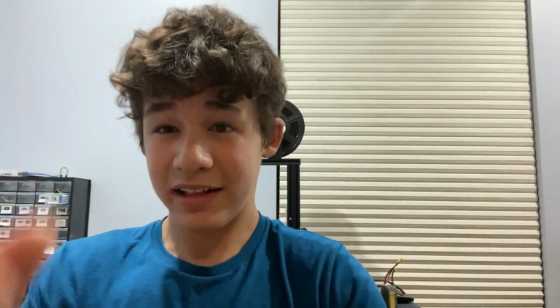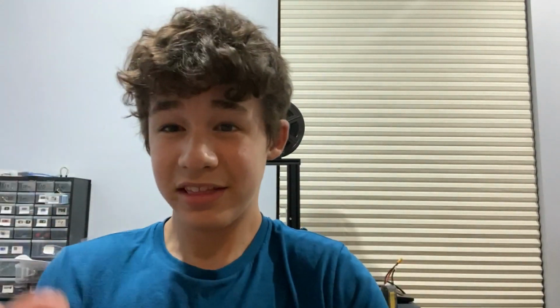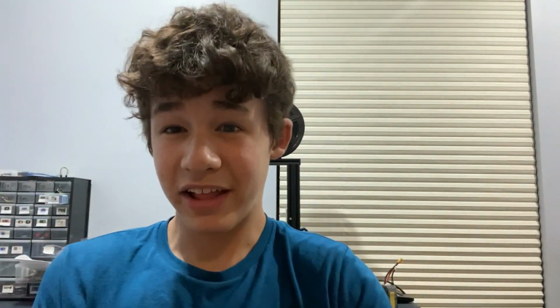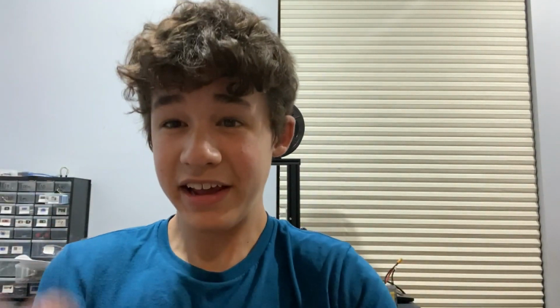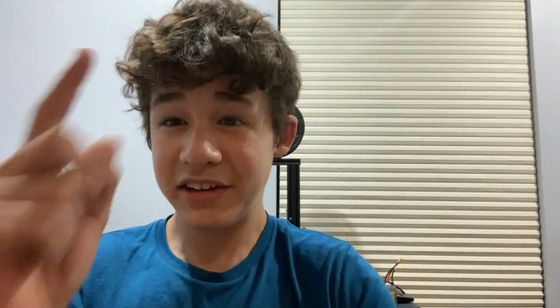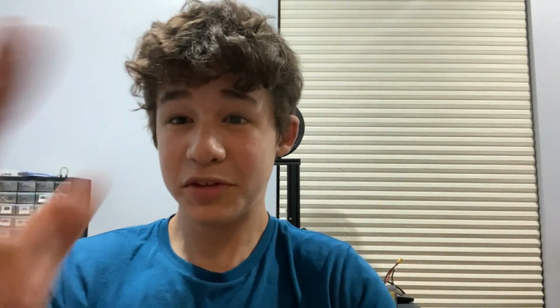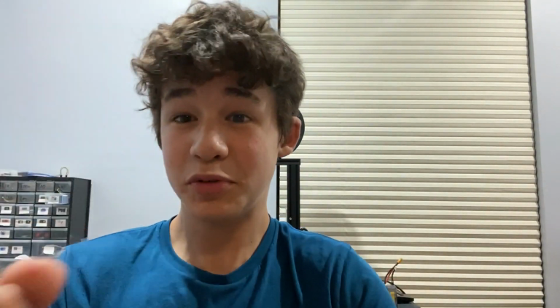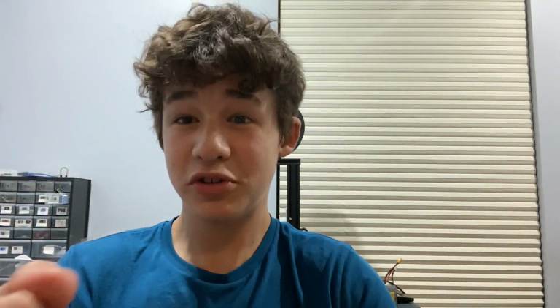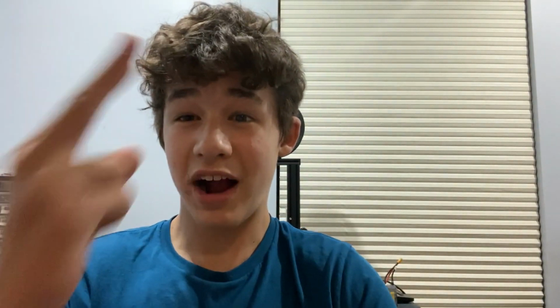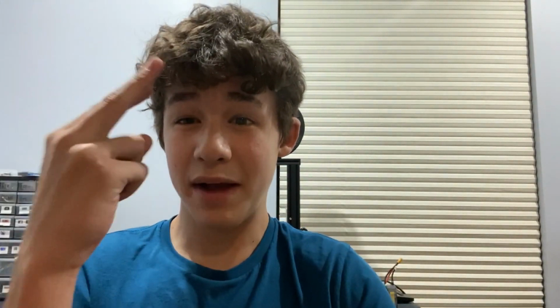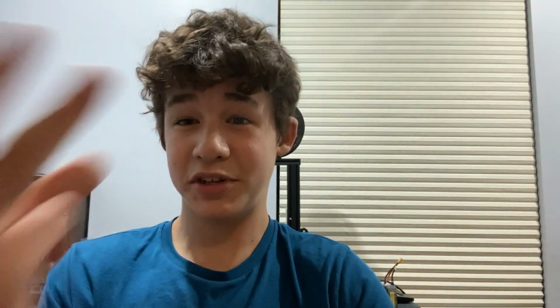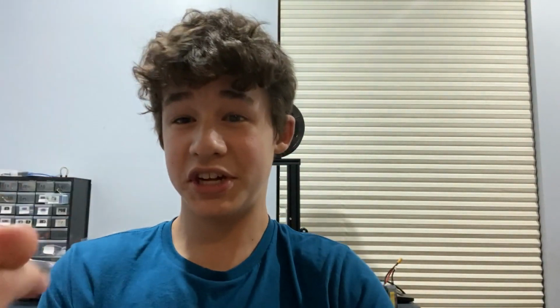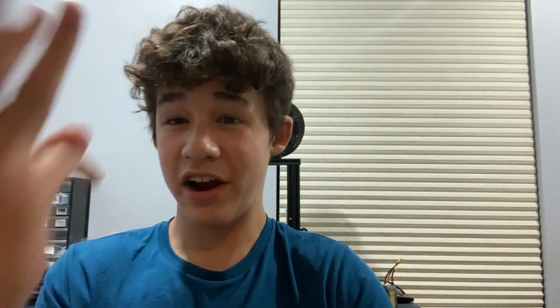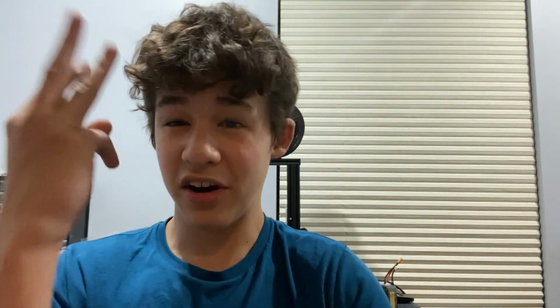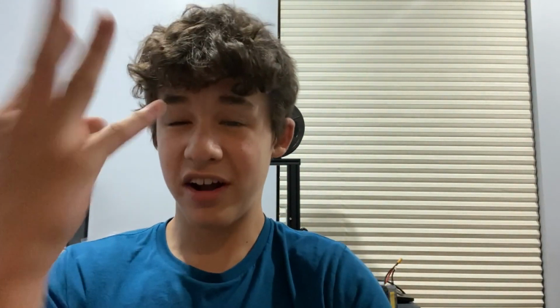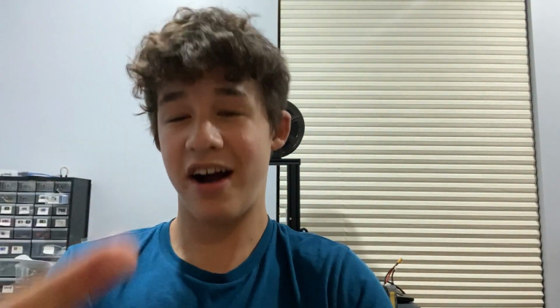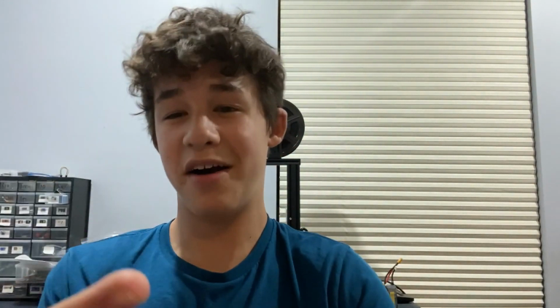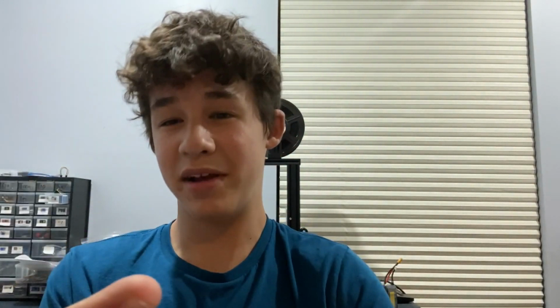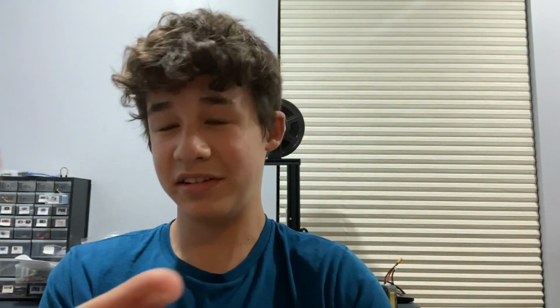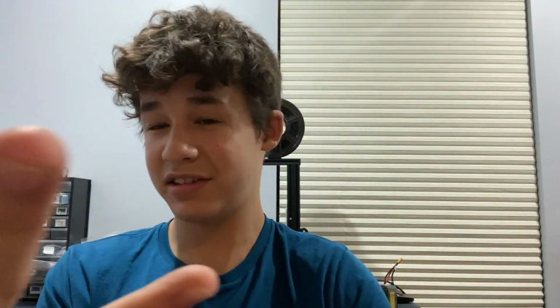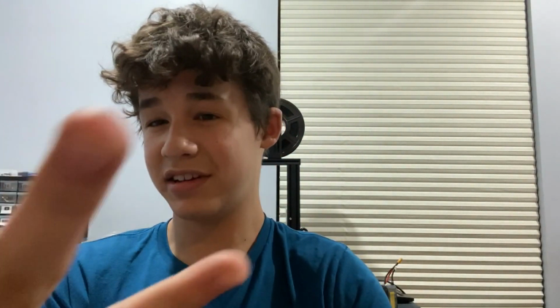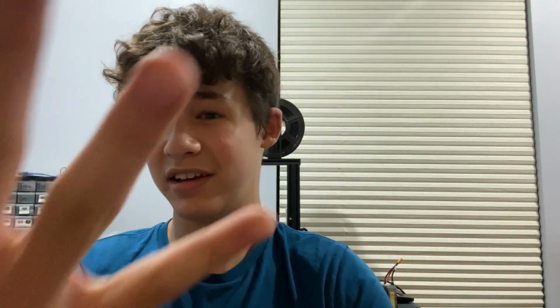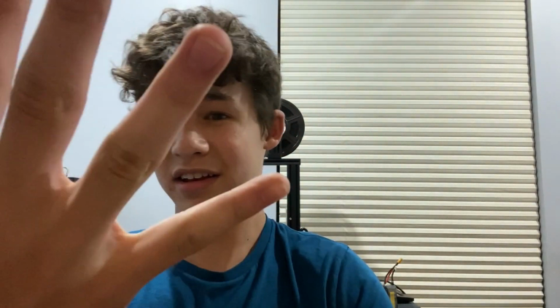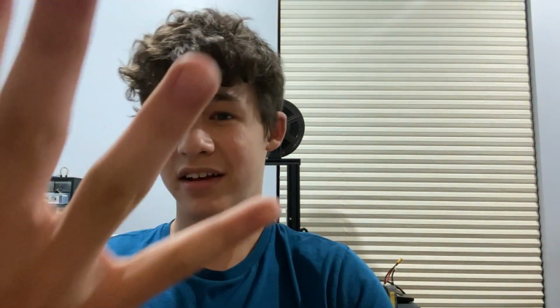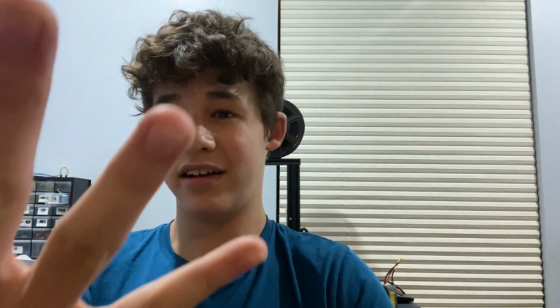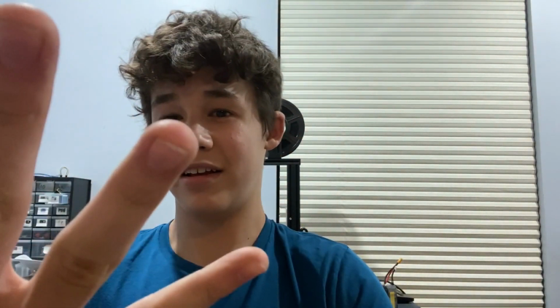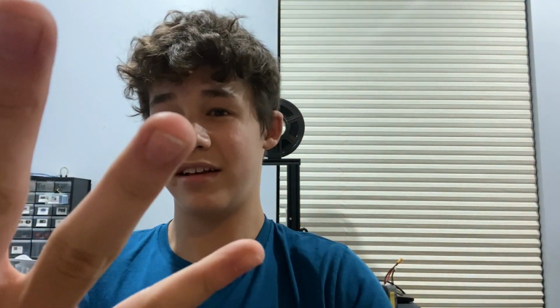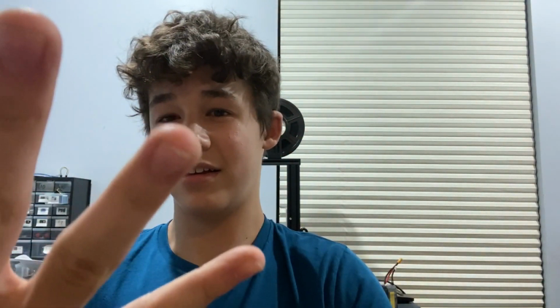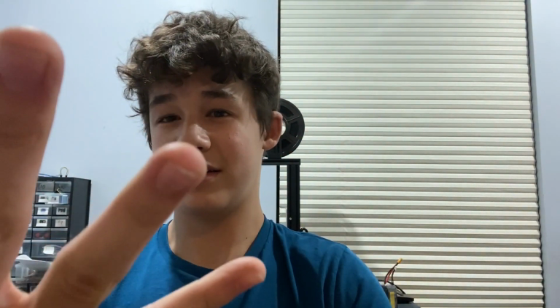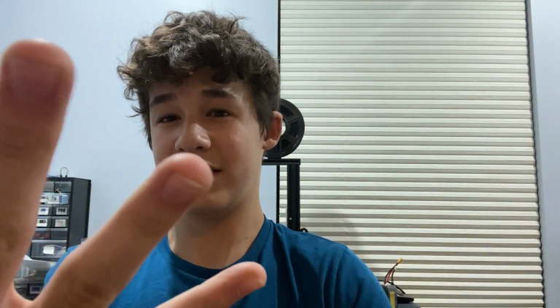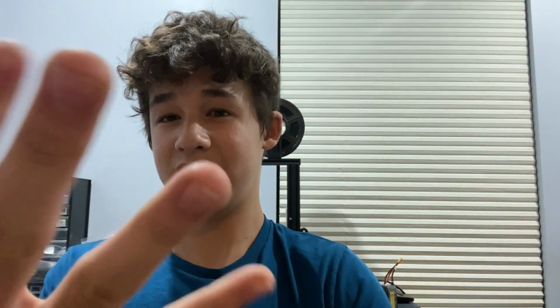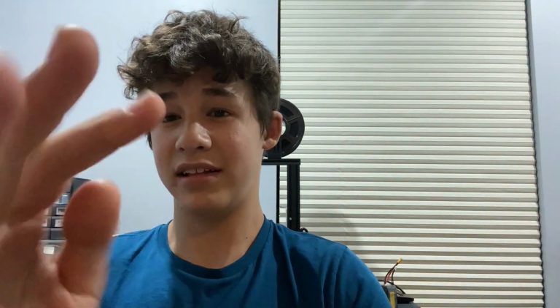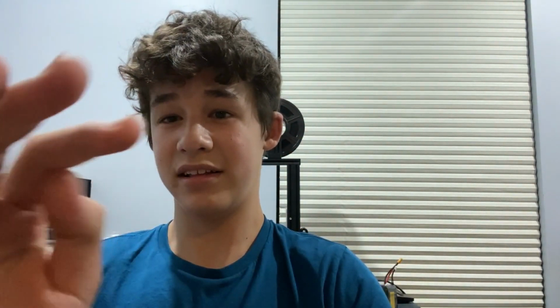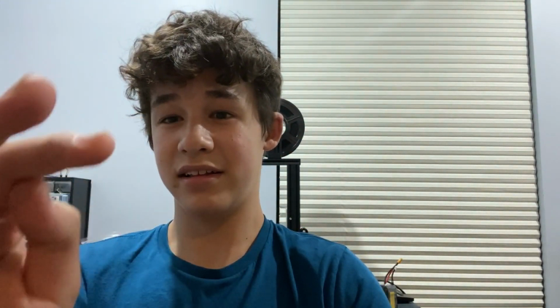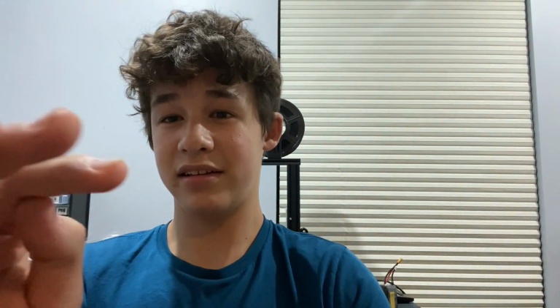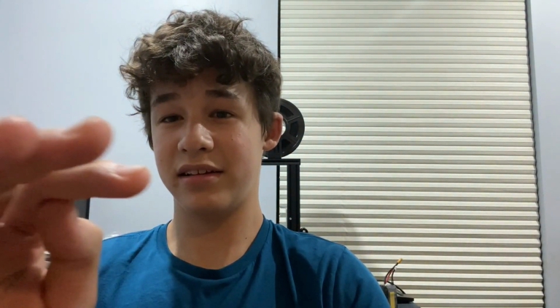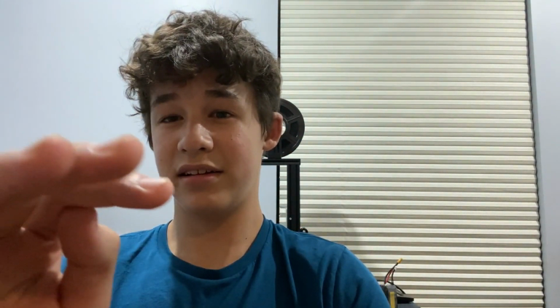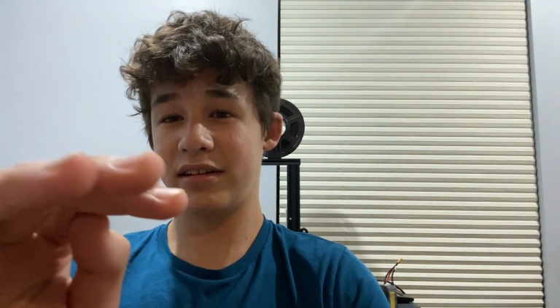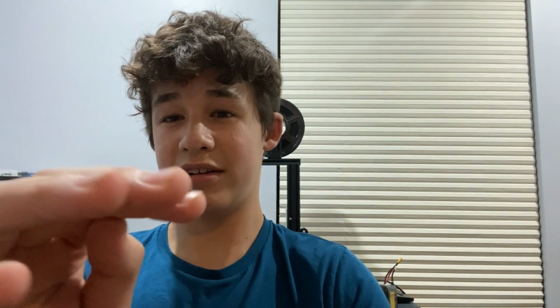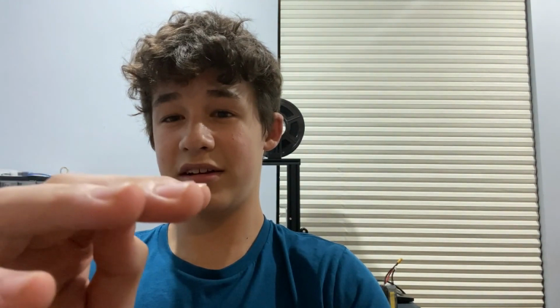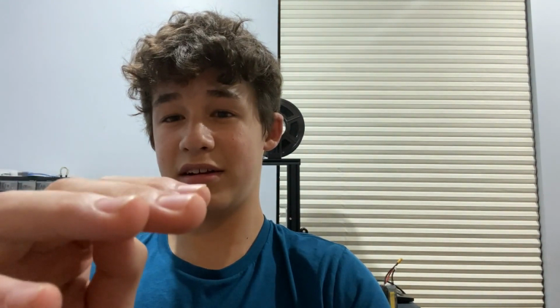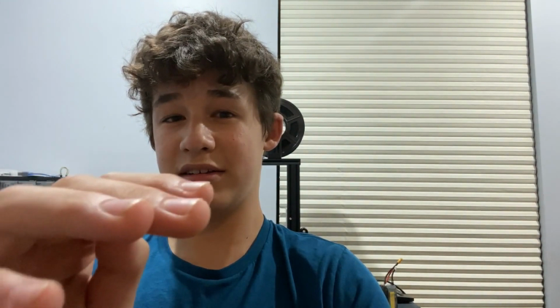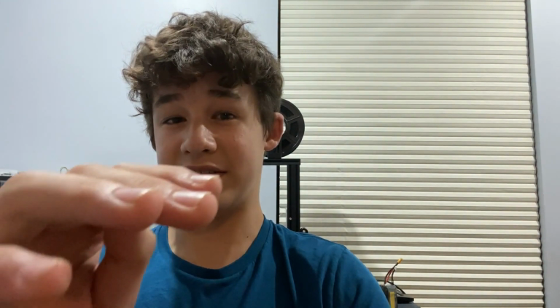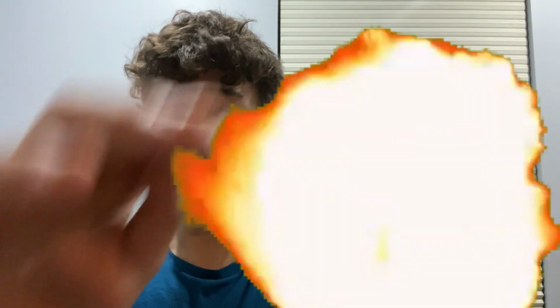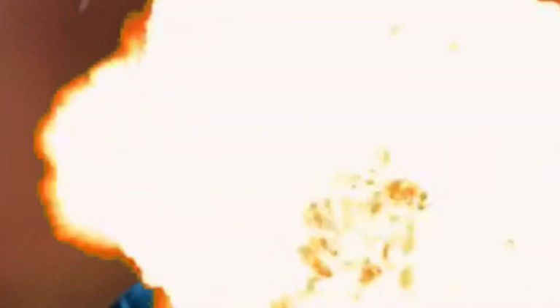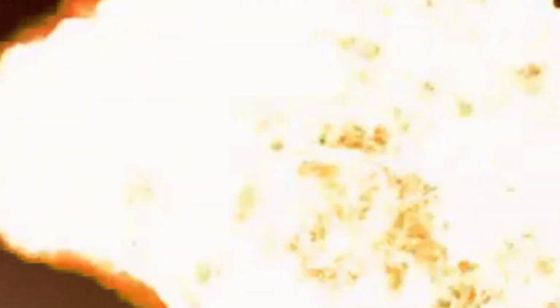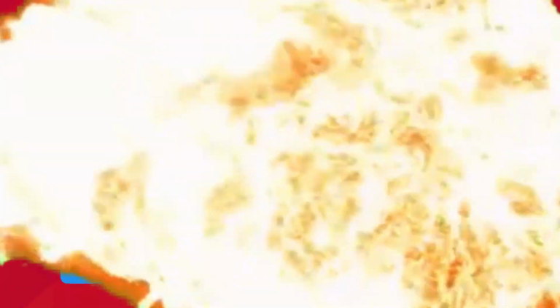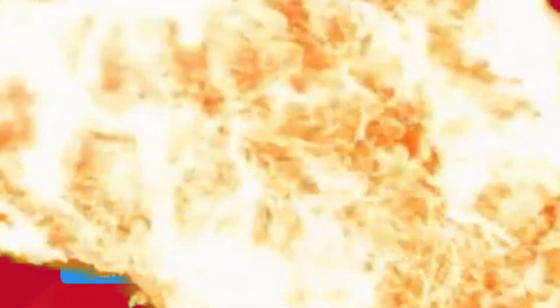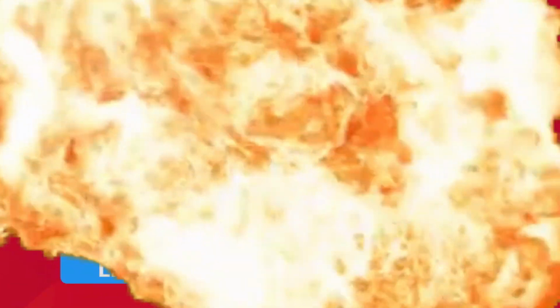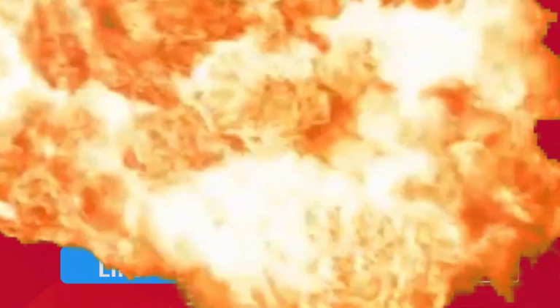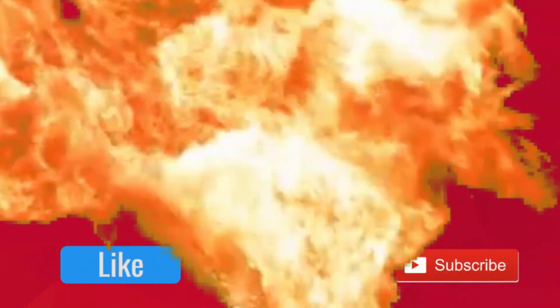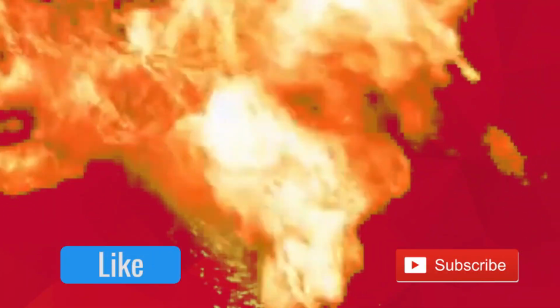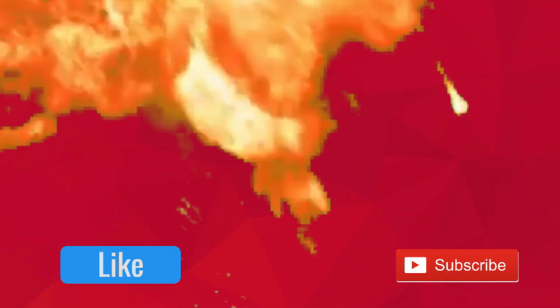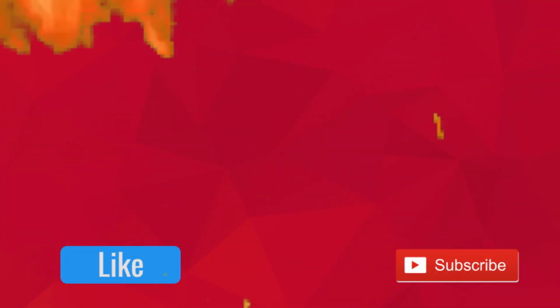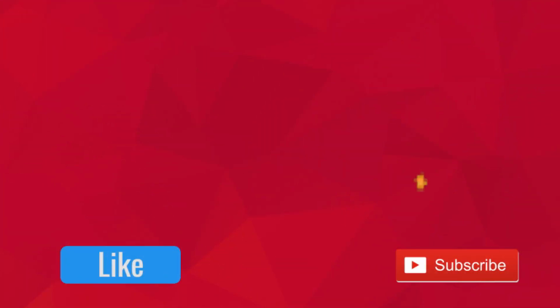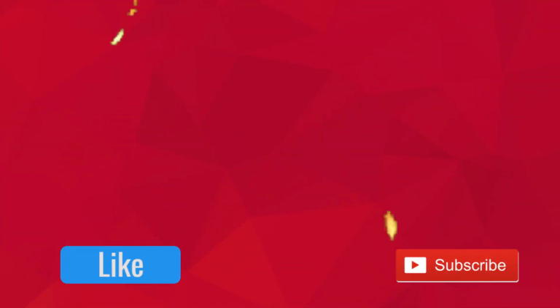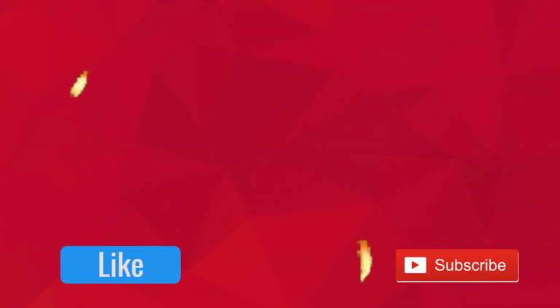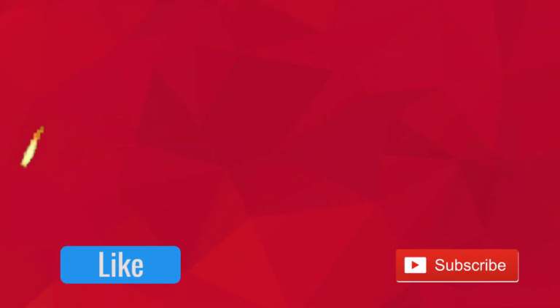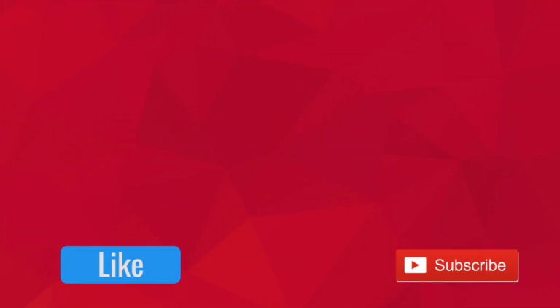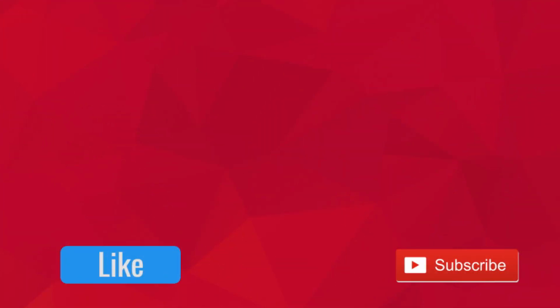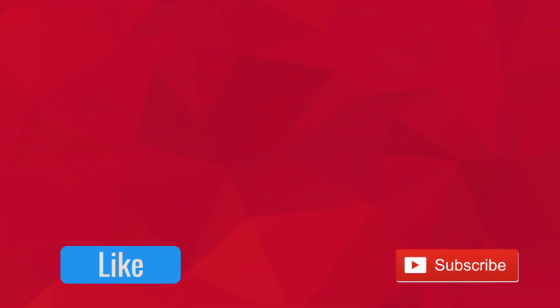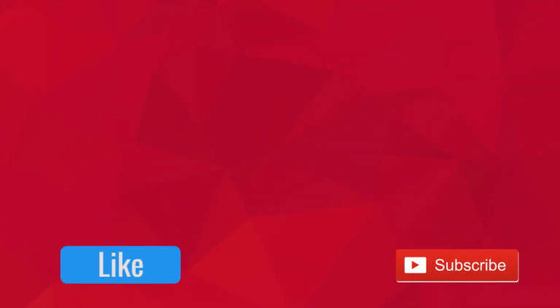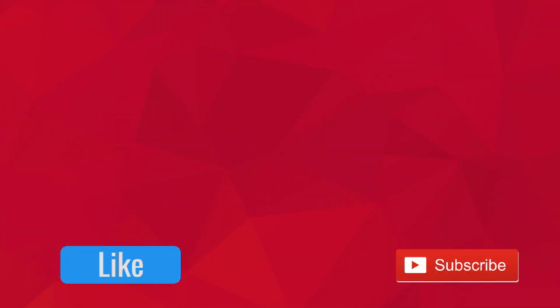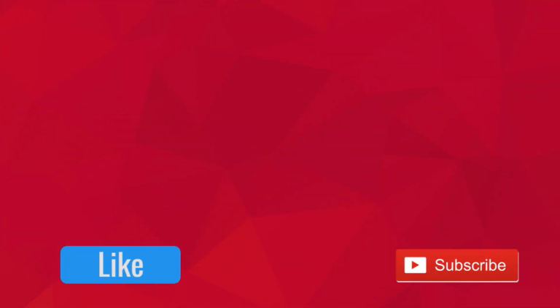Like, subscribe, share, comment. See ya!